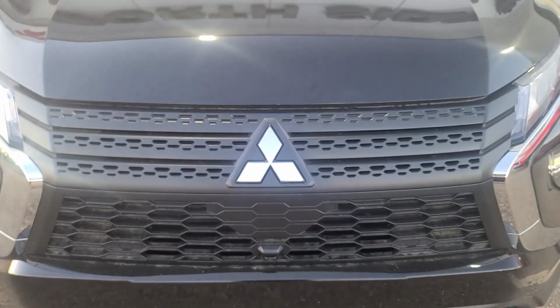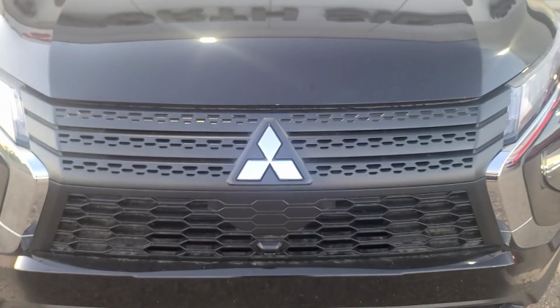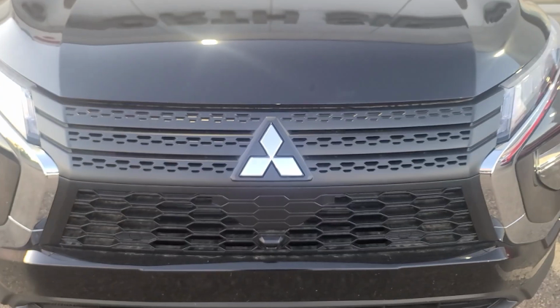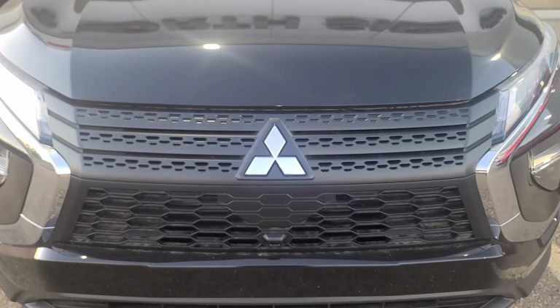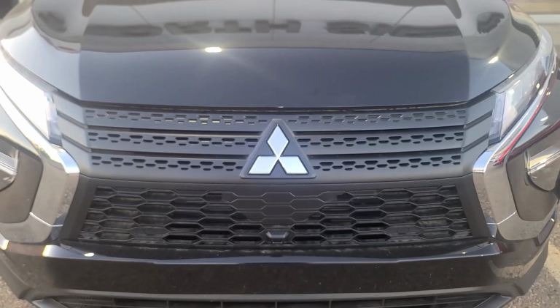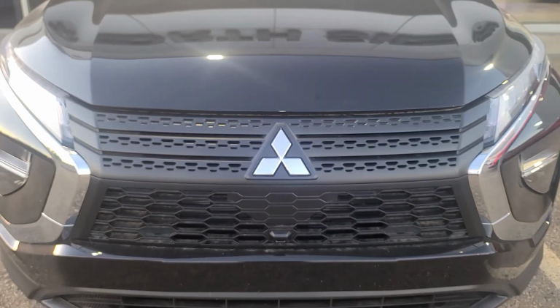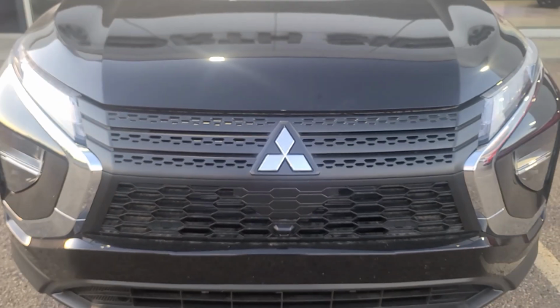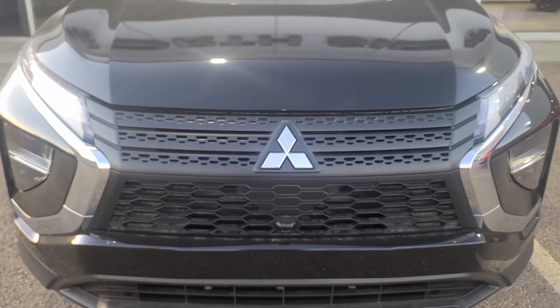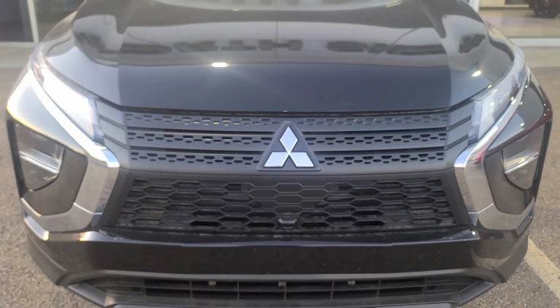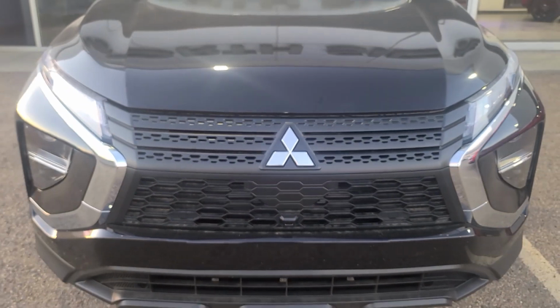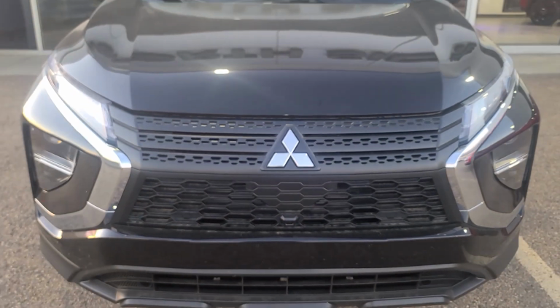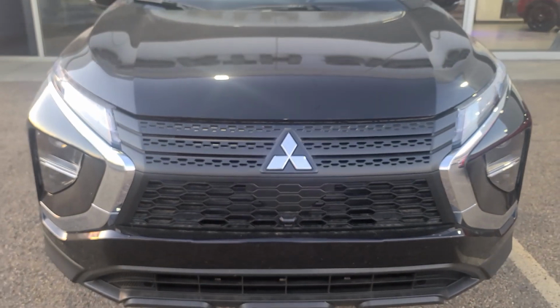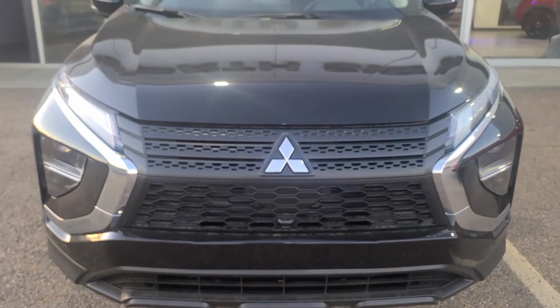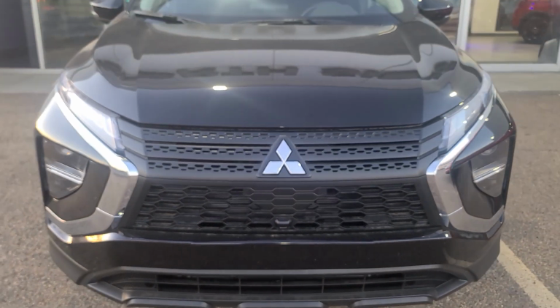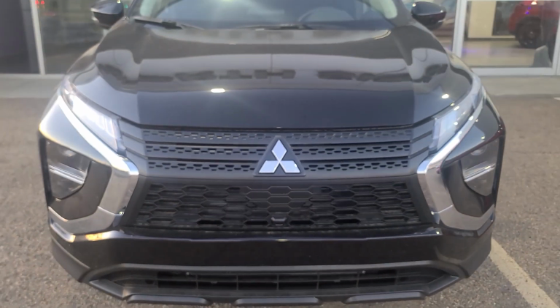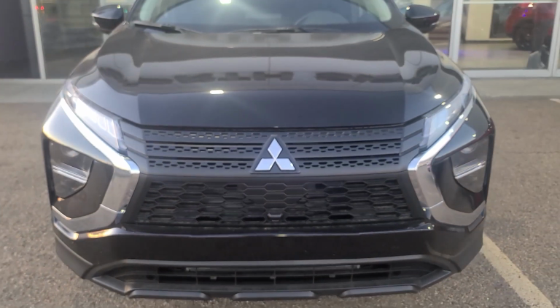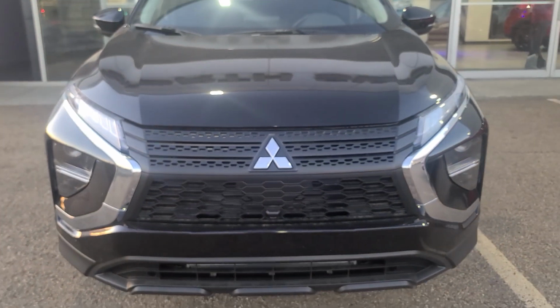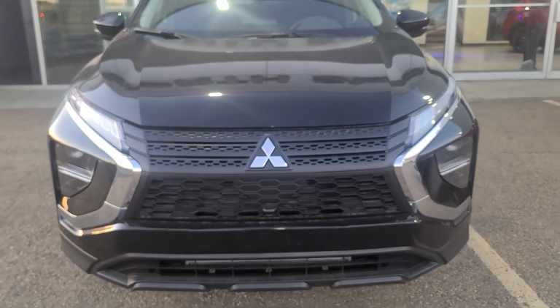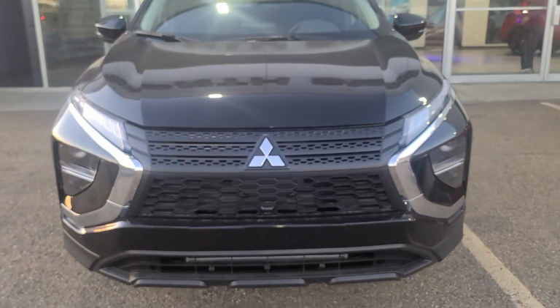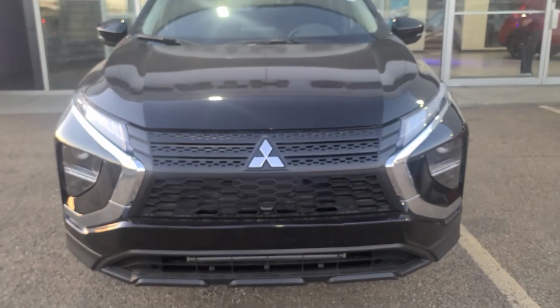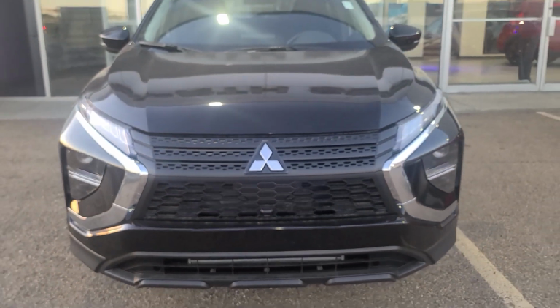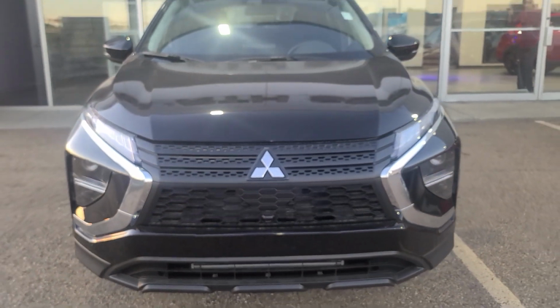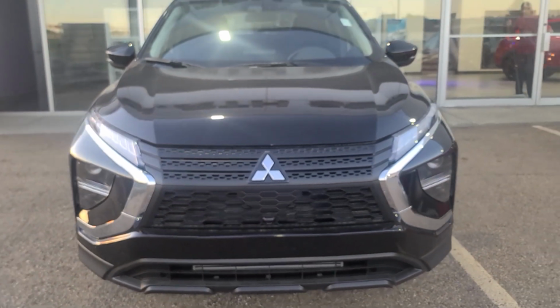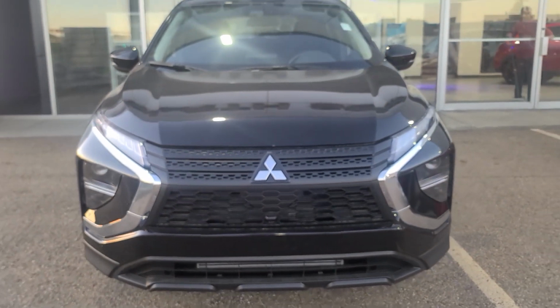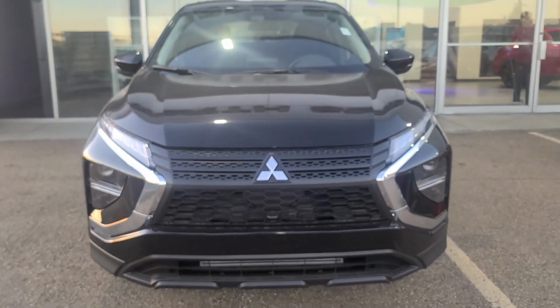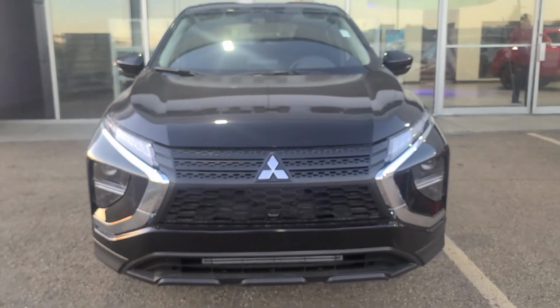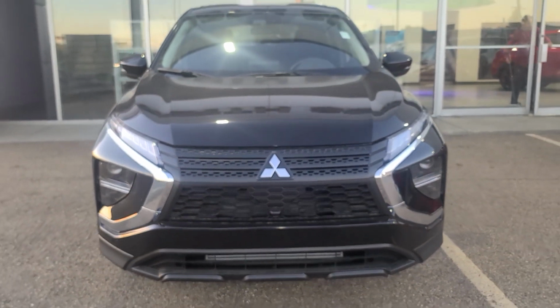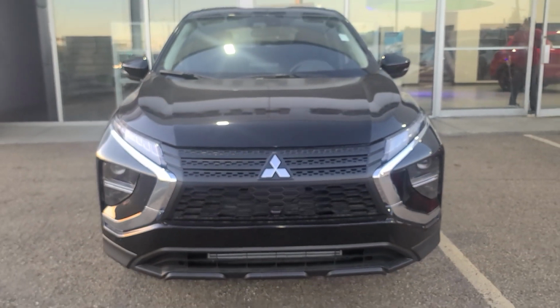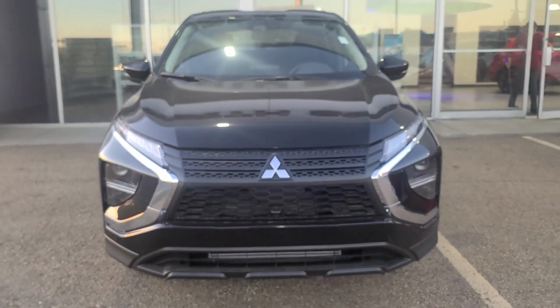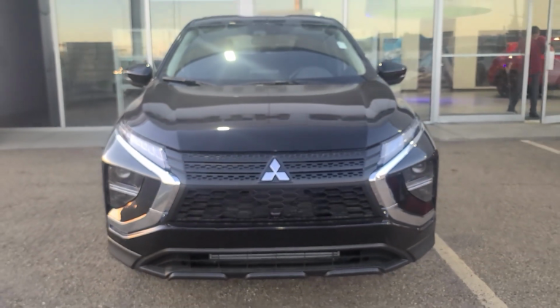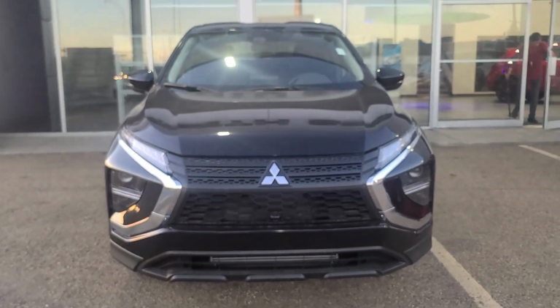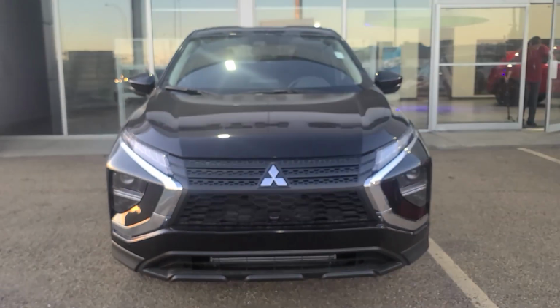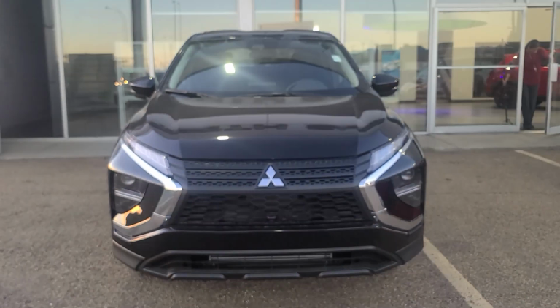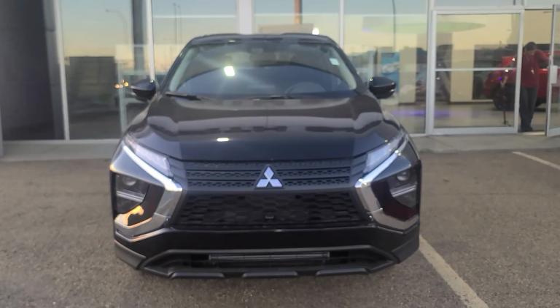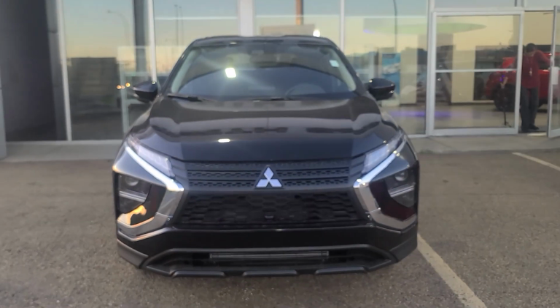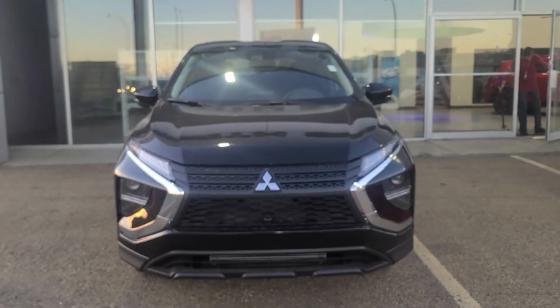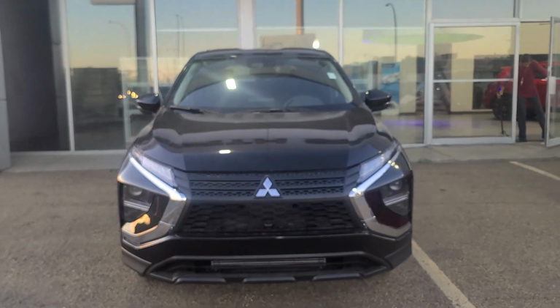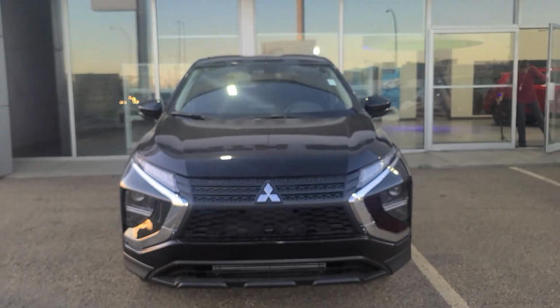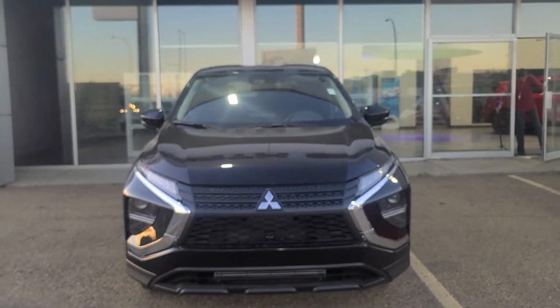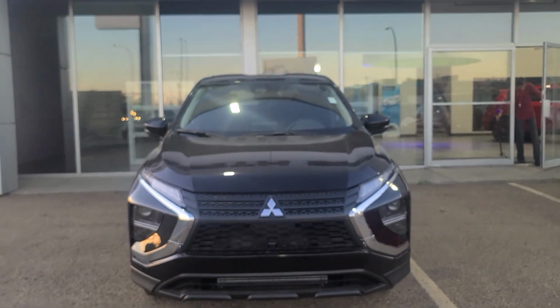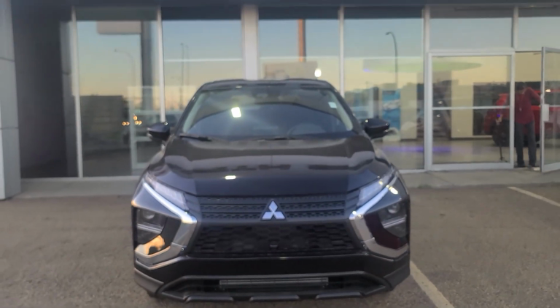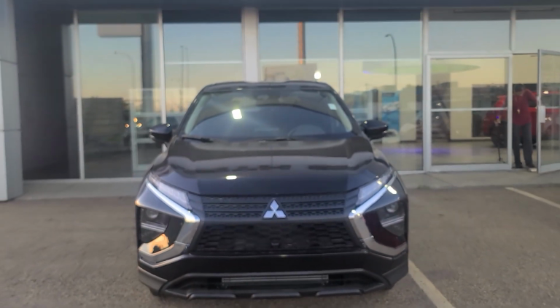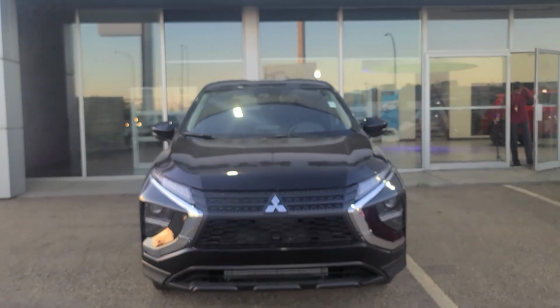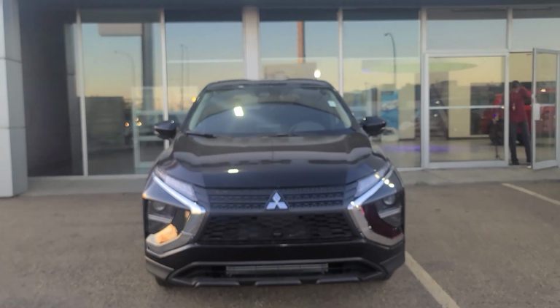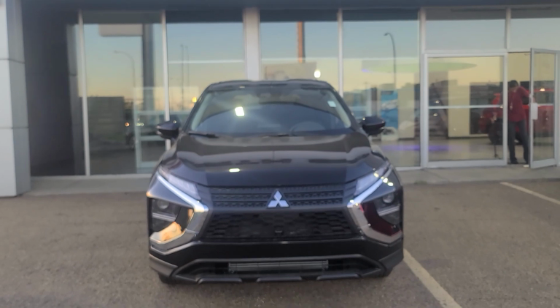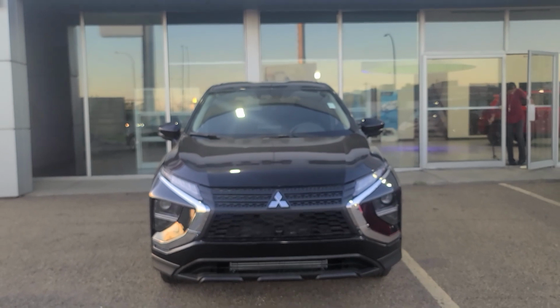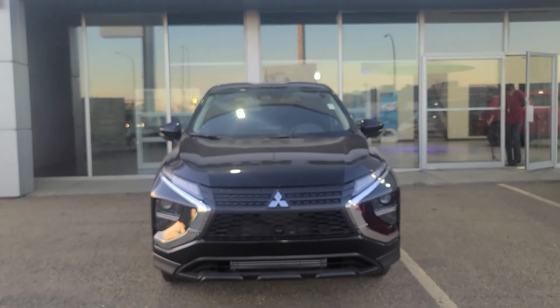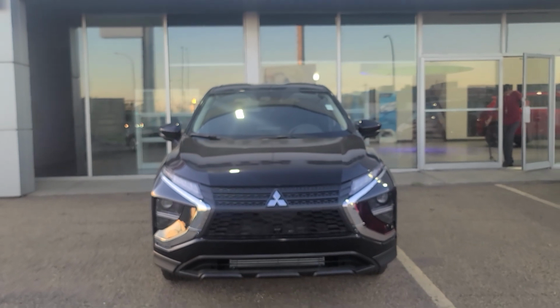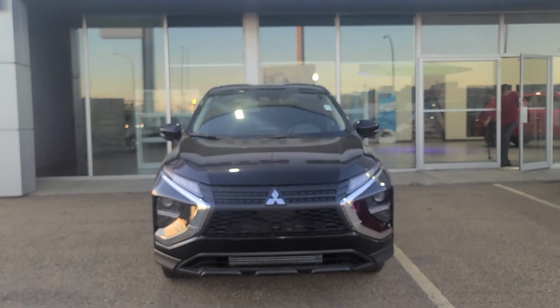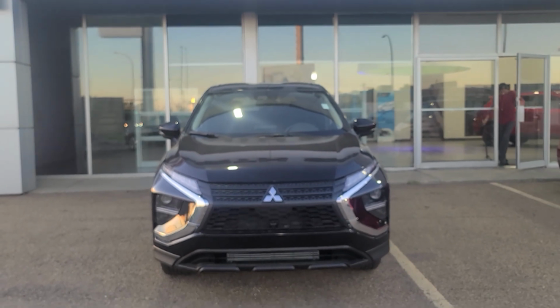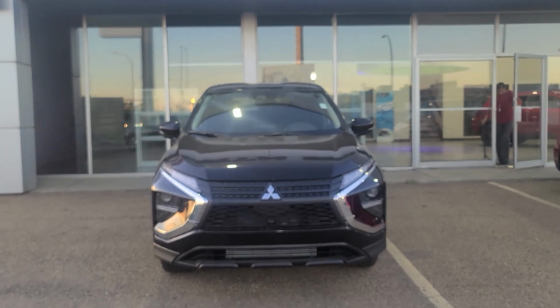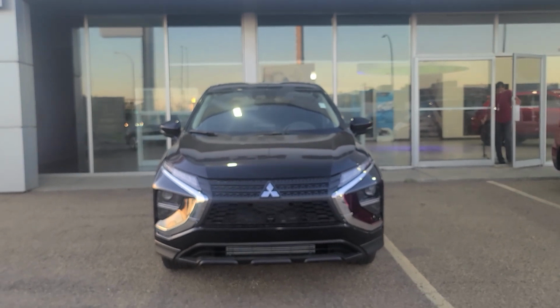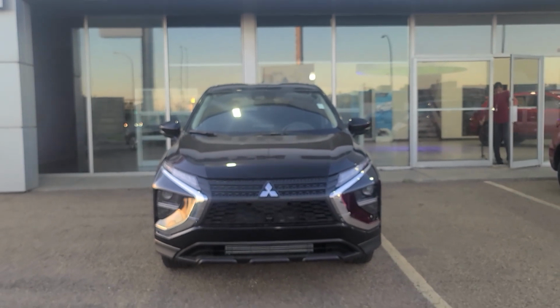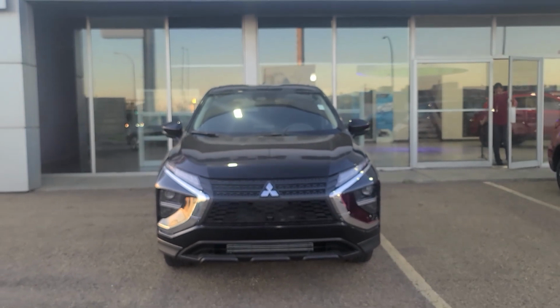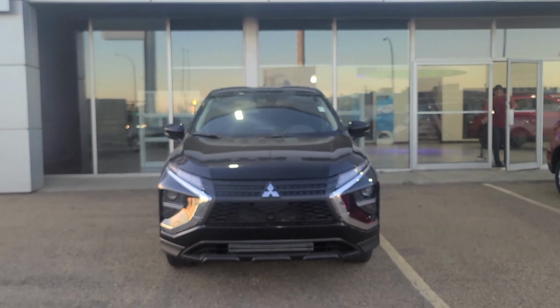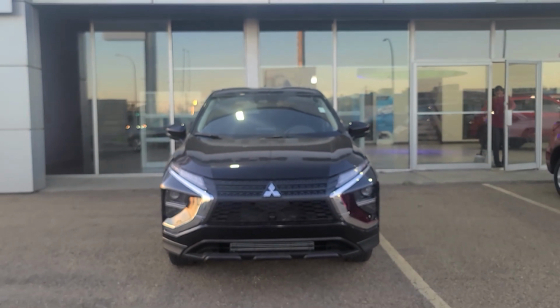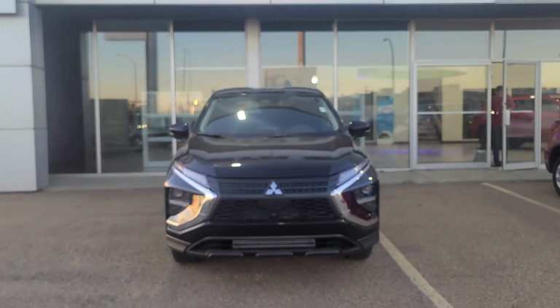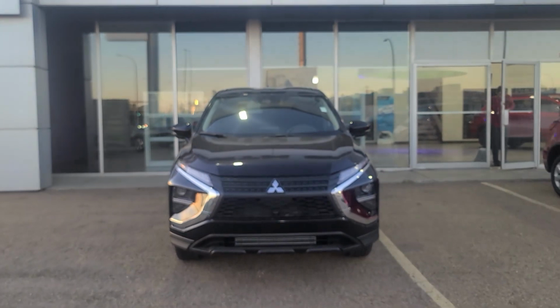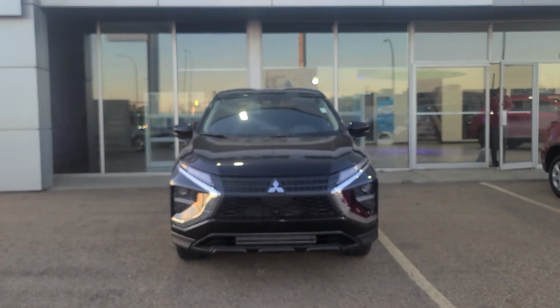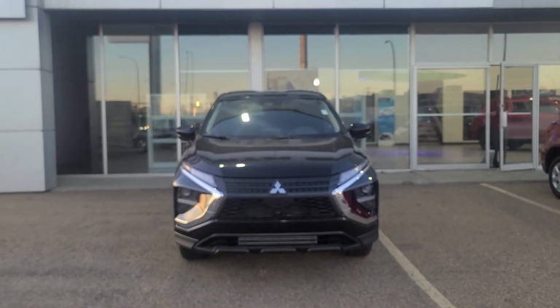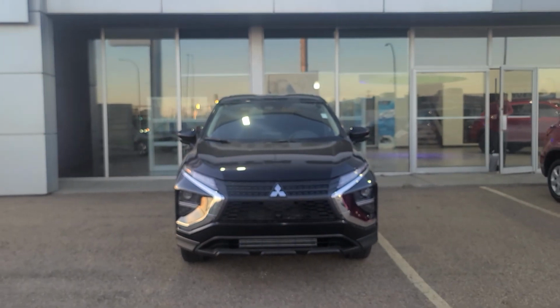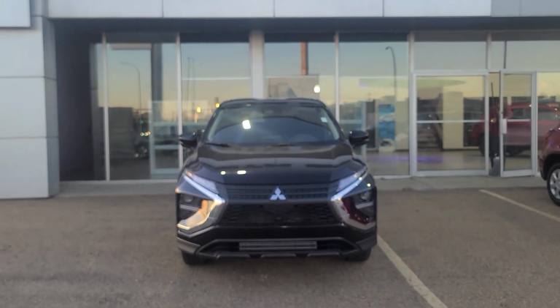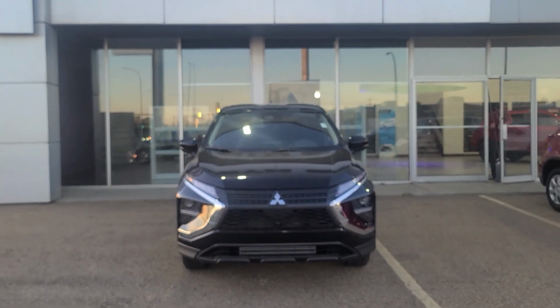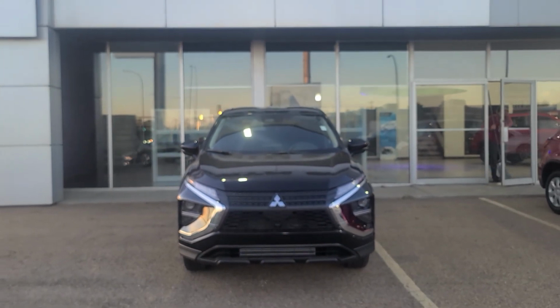Hey guys, welcome to my channel. Thank you so much for joining me today. My name is Gabby. I'm a sales consultant here at Northside Mitsubishi.